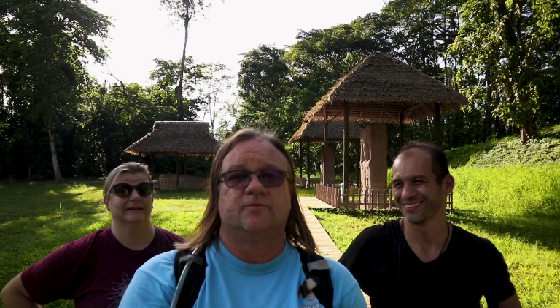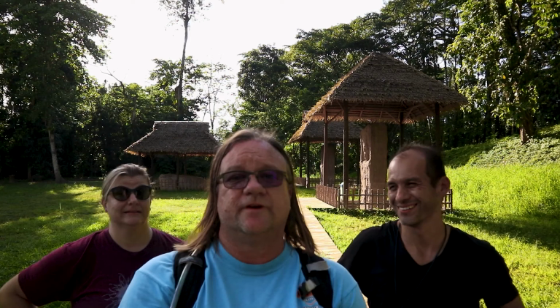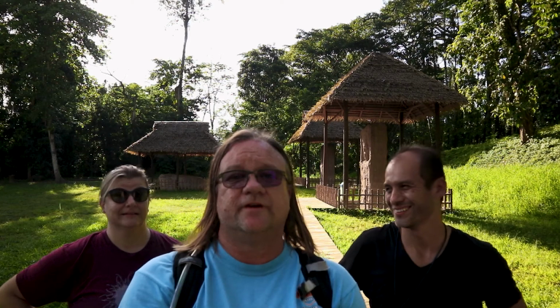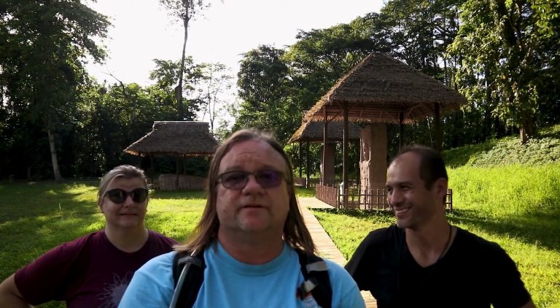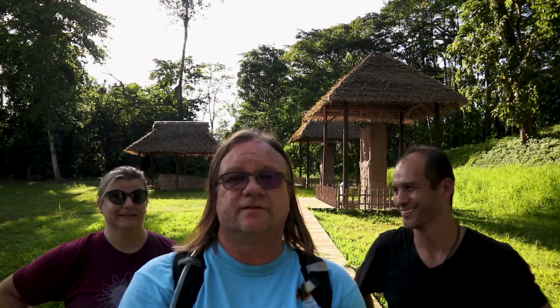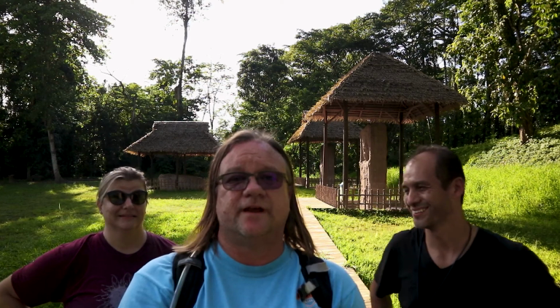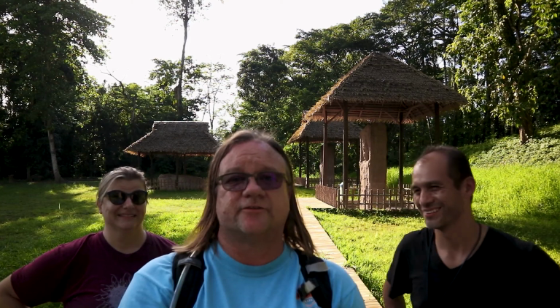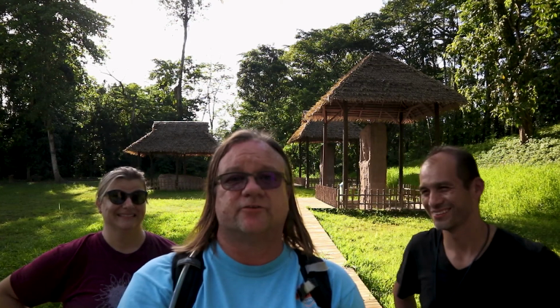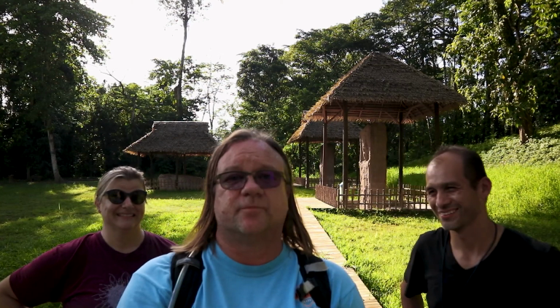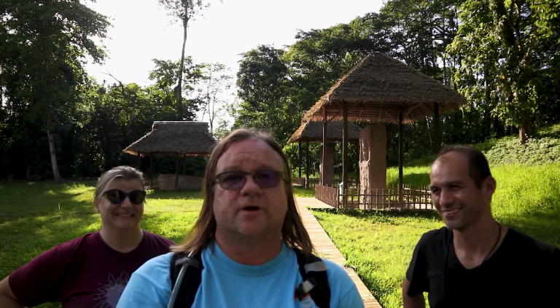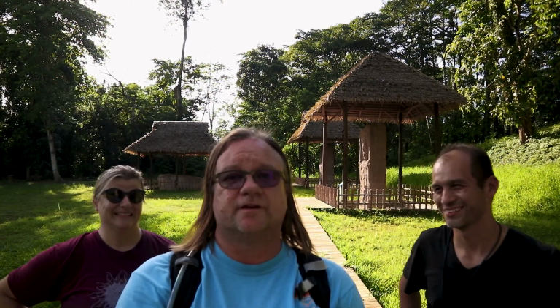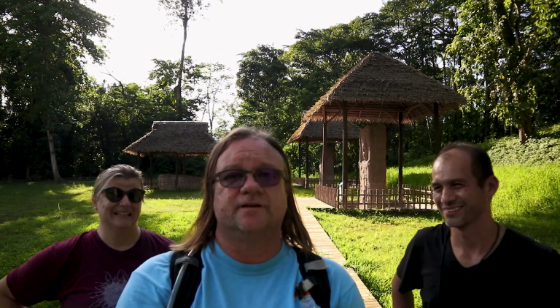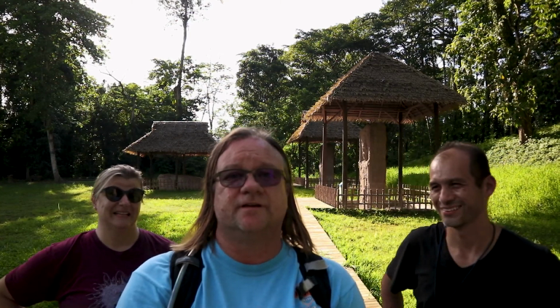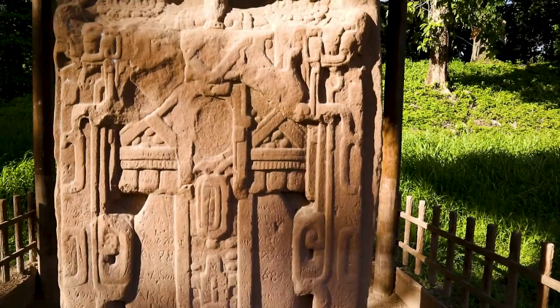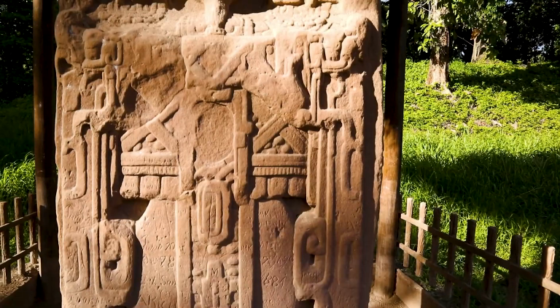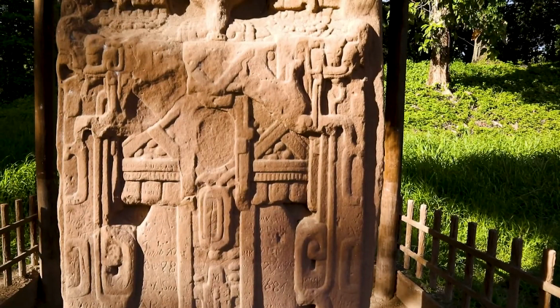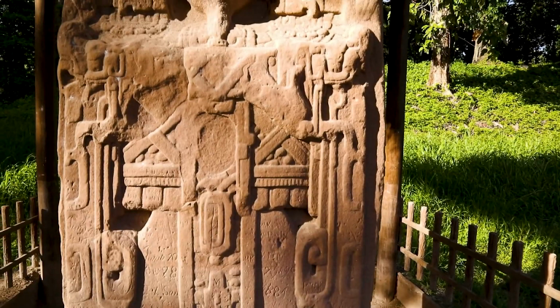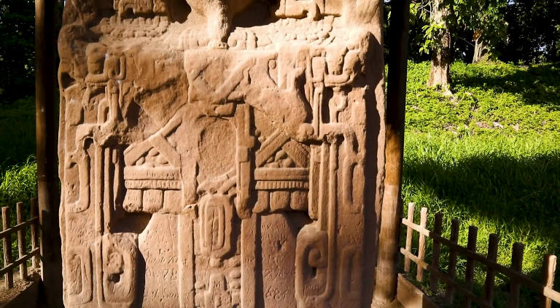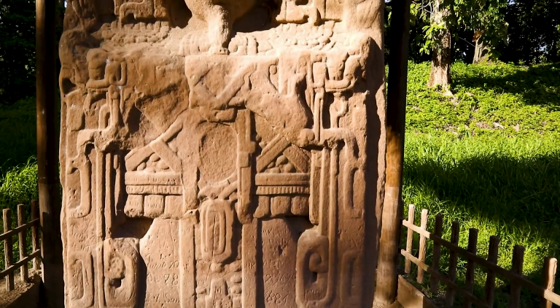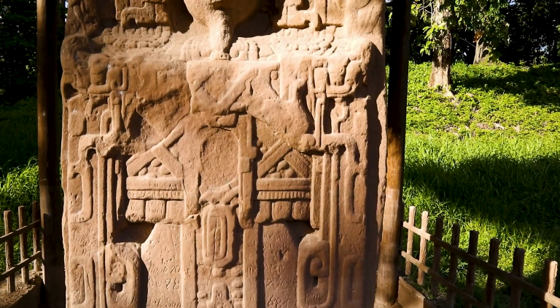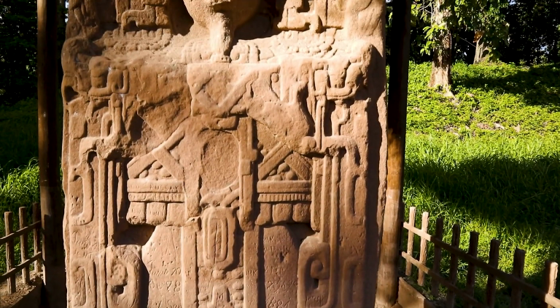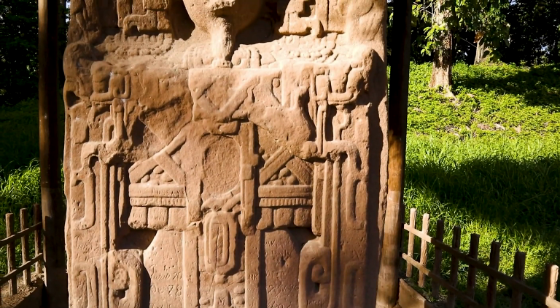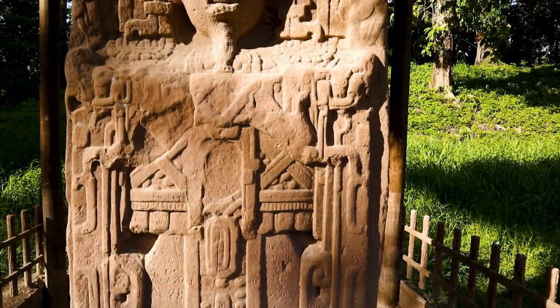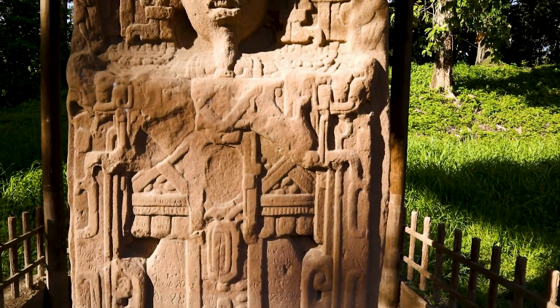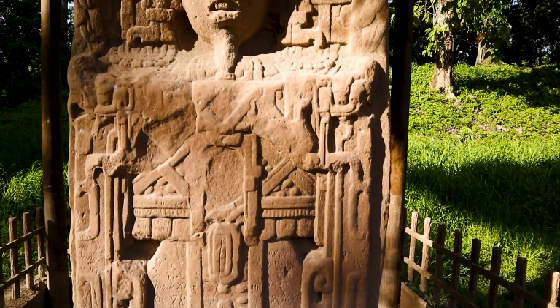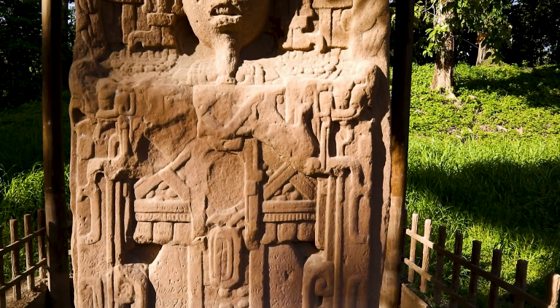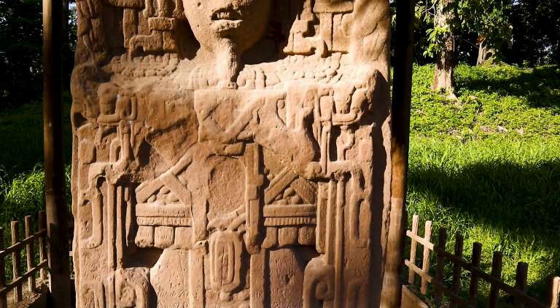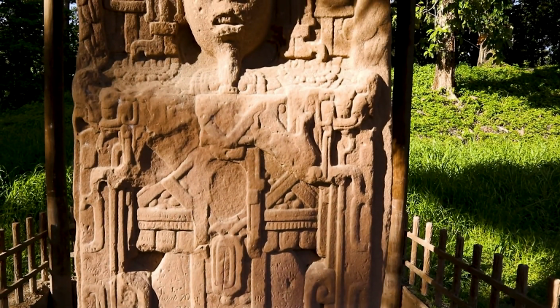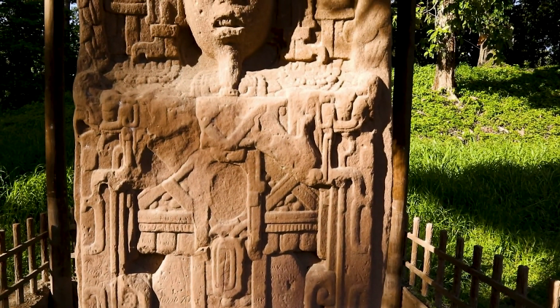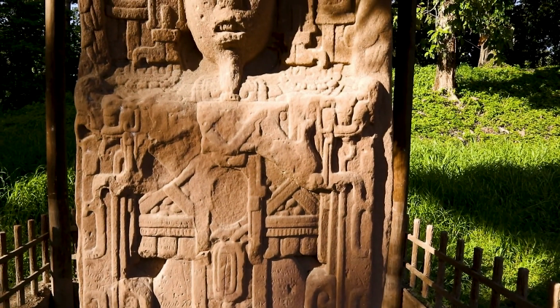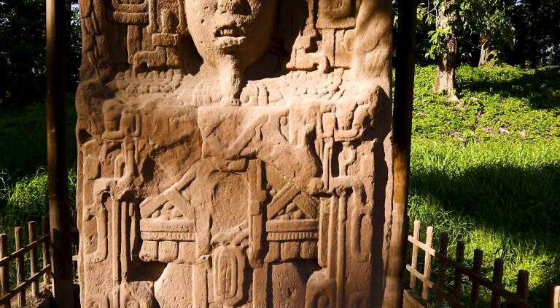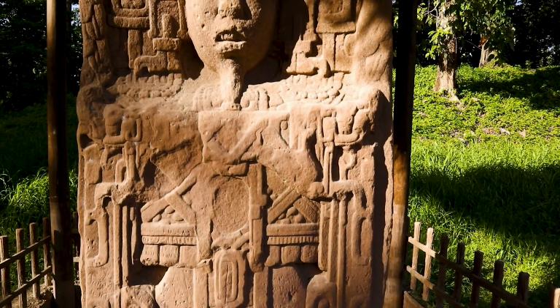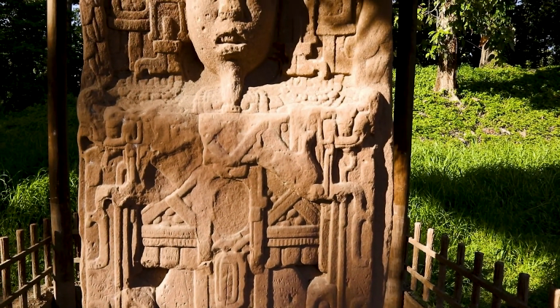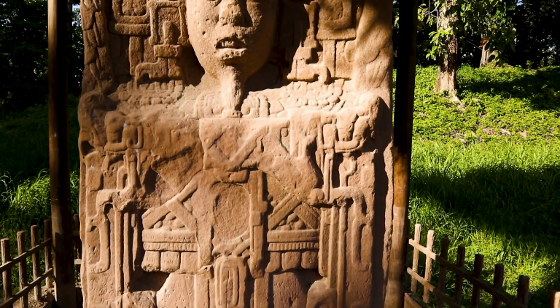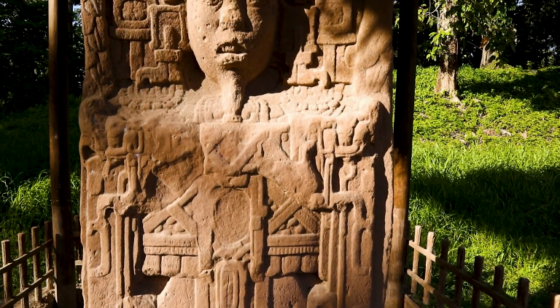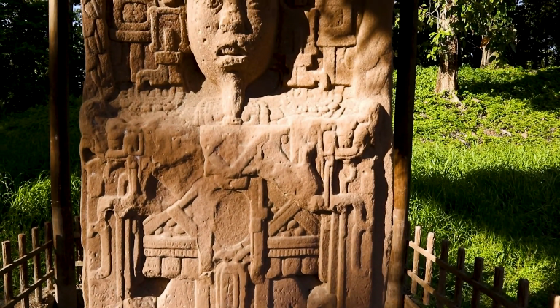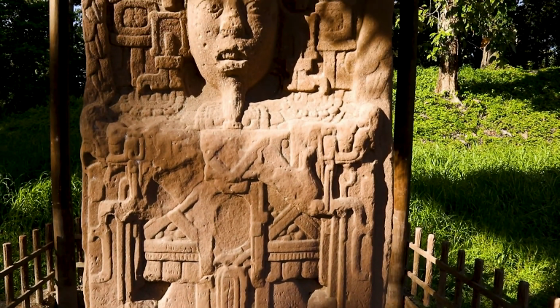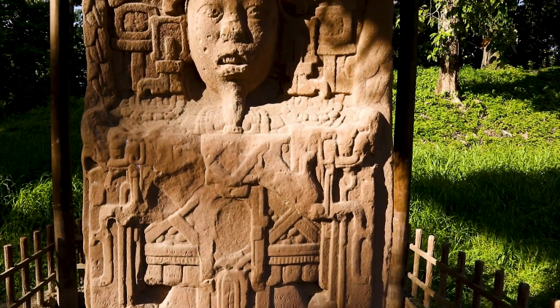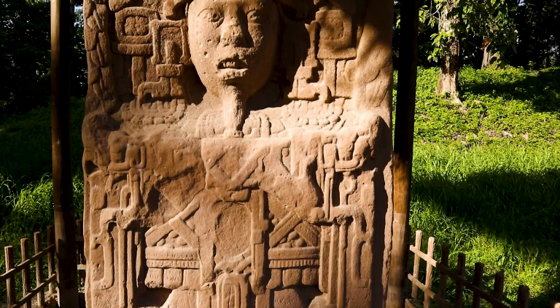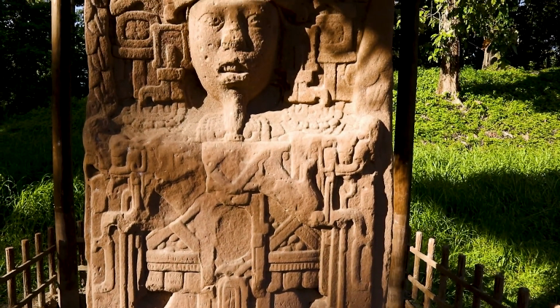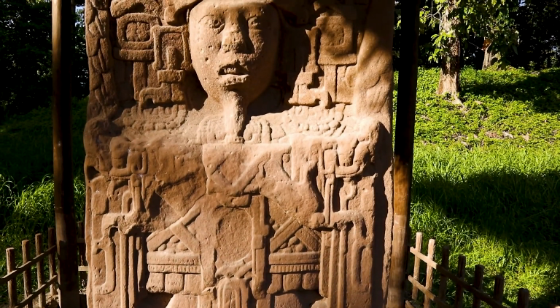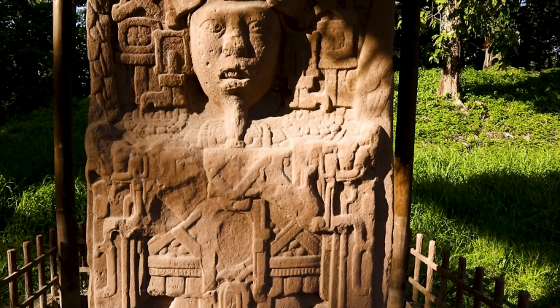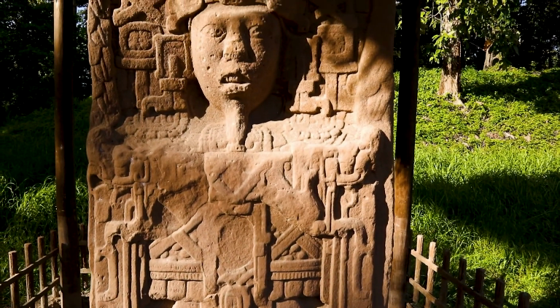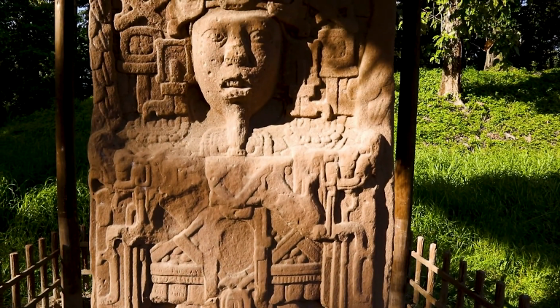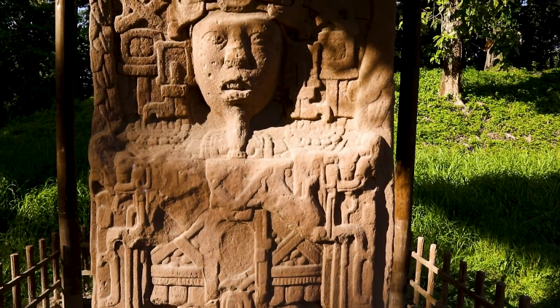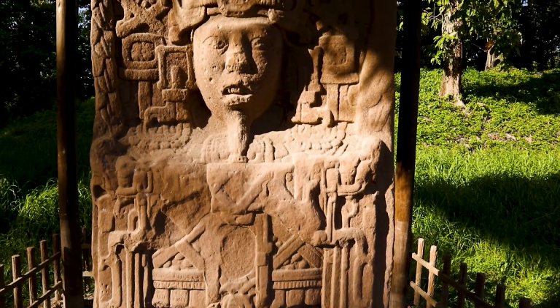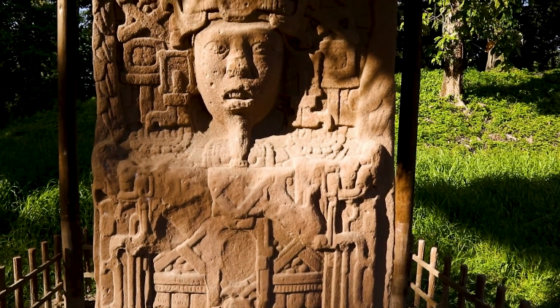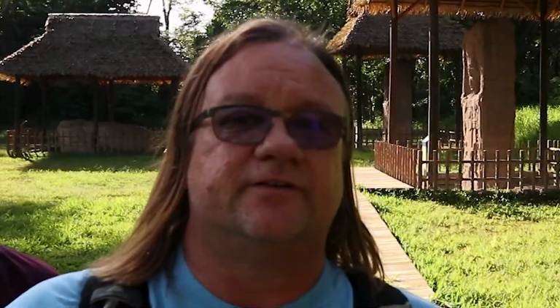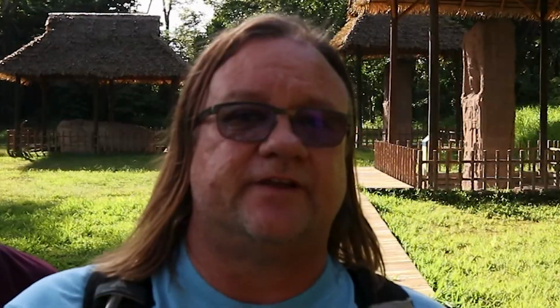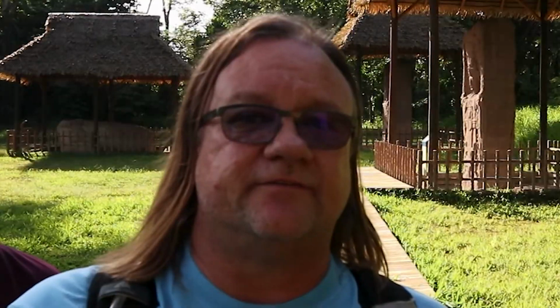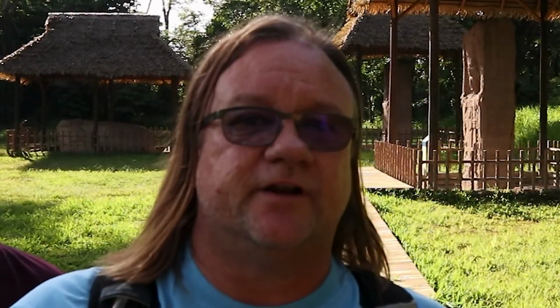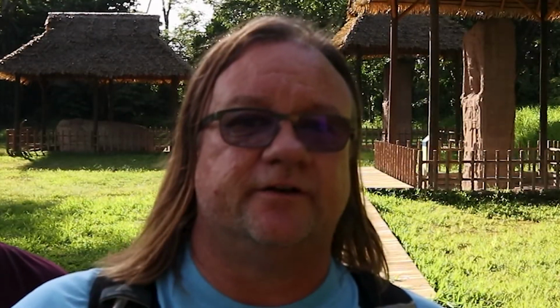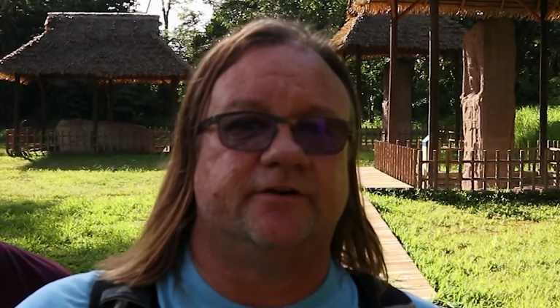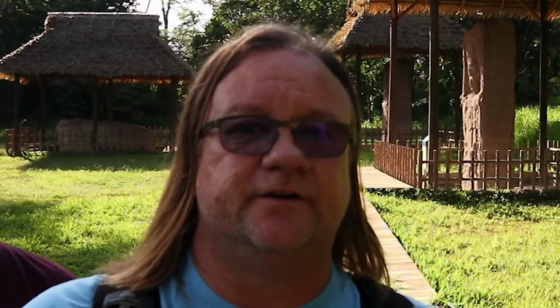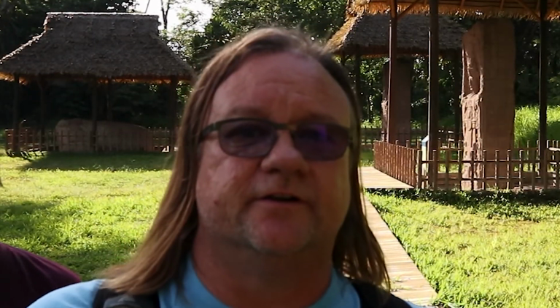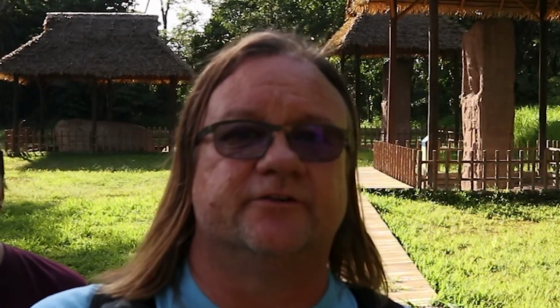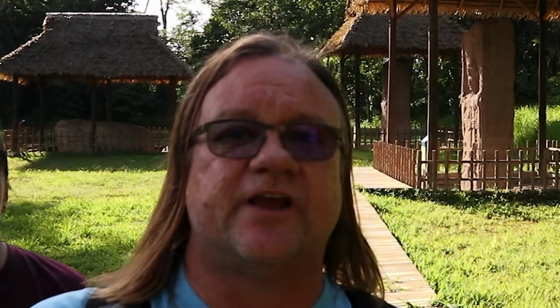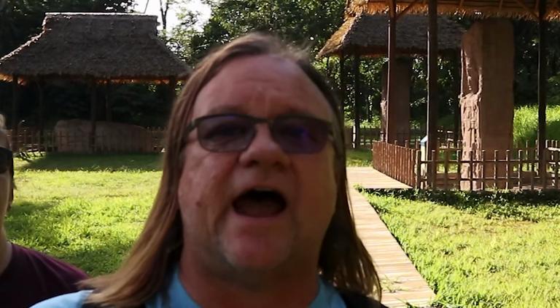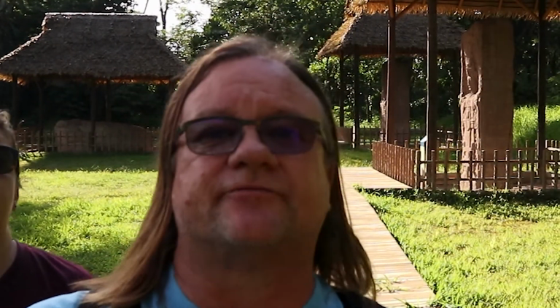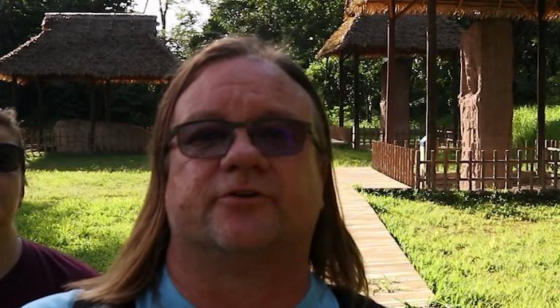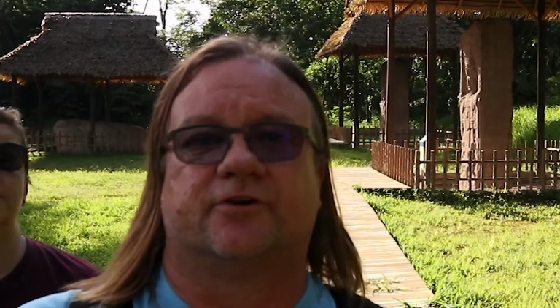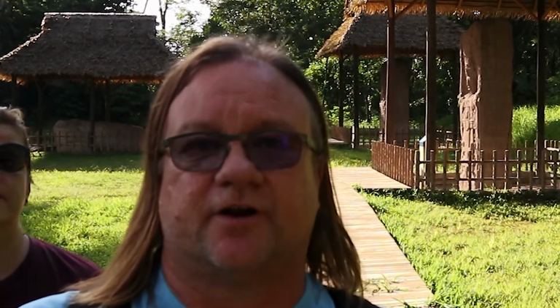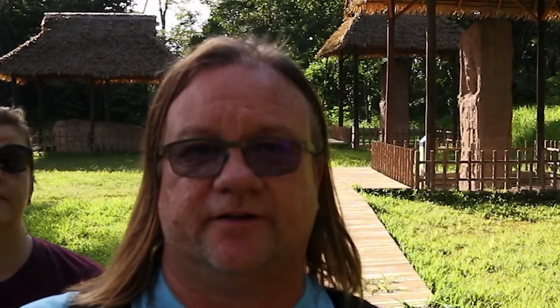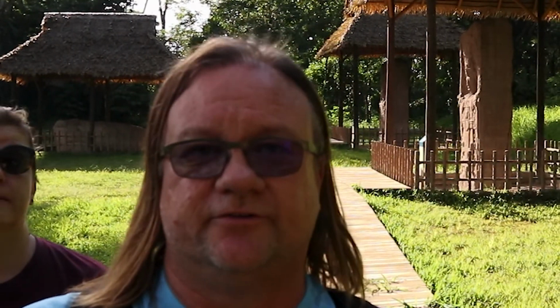We're here at the National Park in Guatemala, Kiriwa, which is an ancient Mayan village from 700 years after Christ.